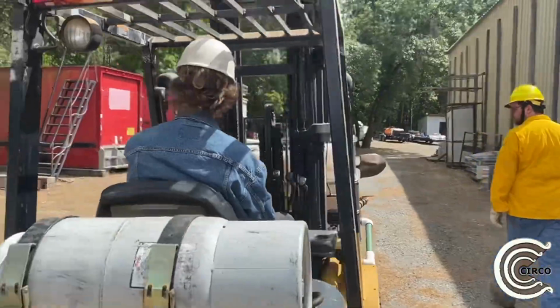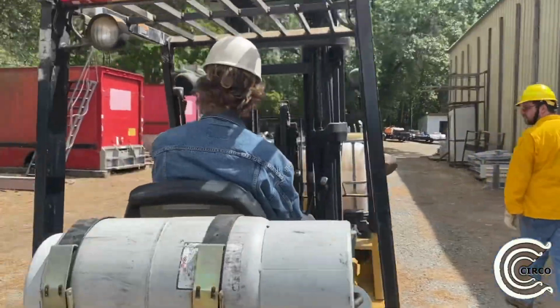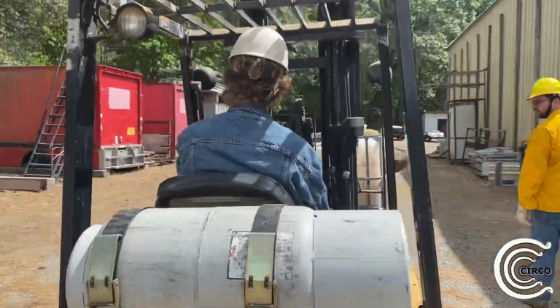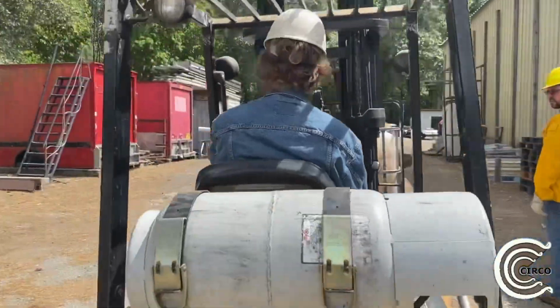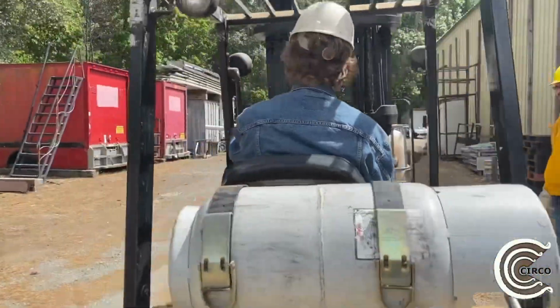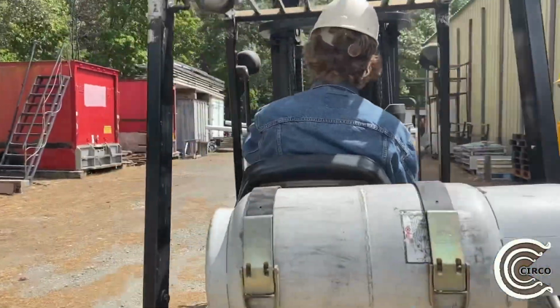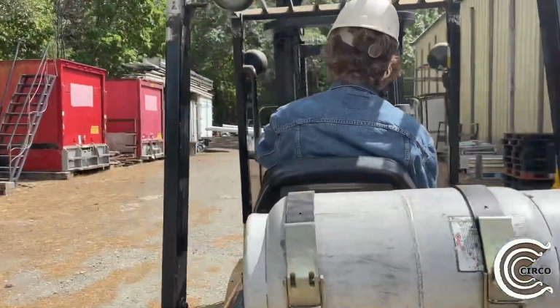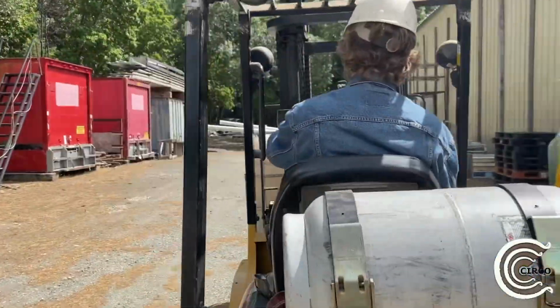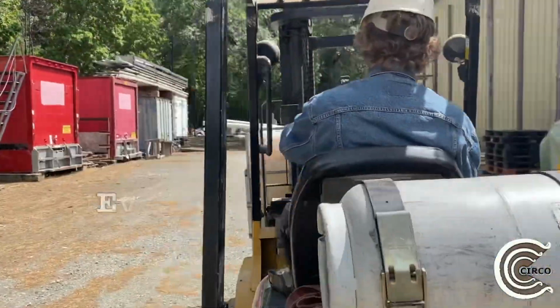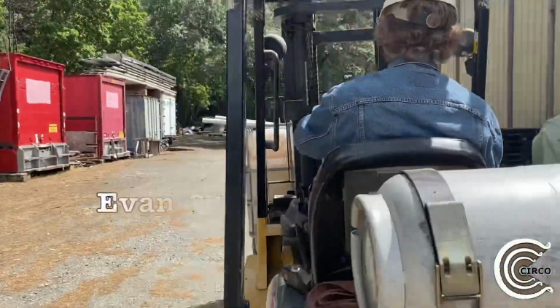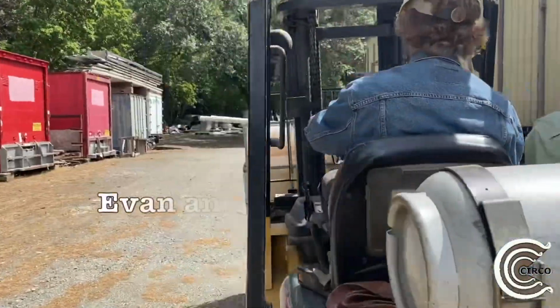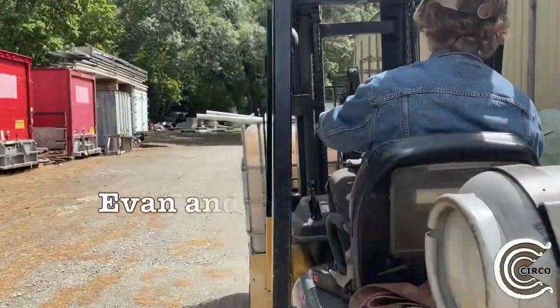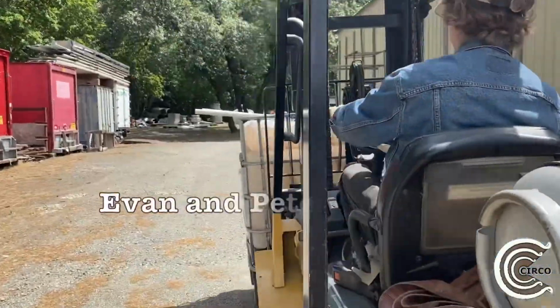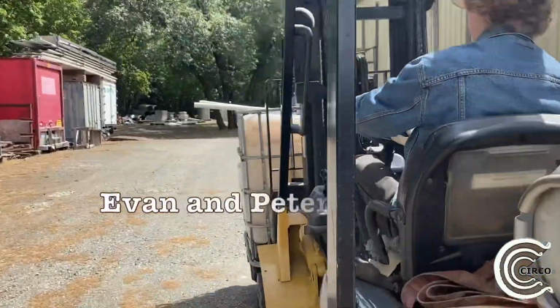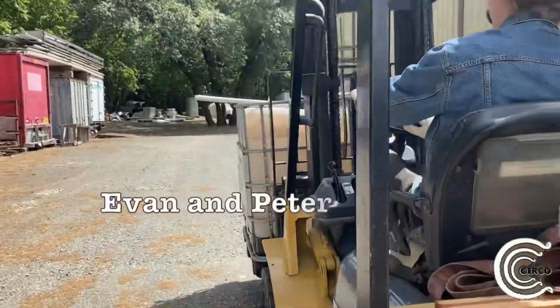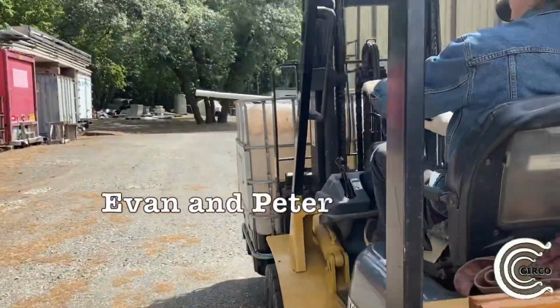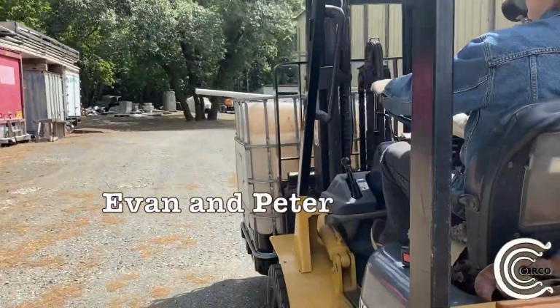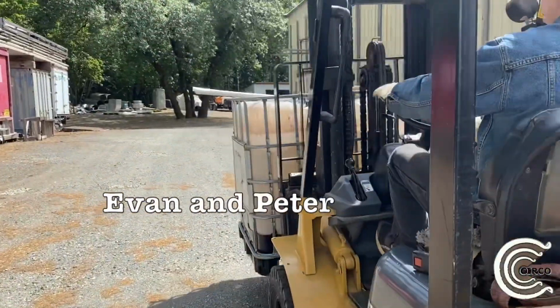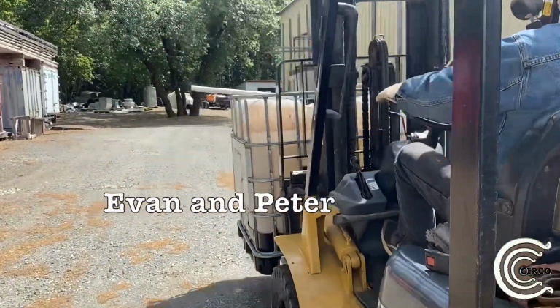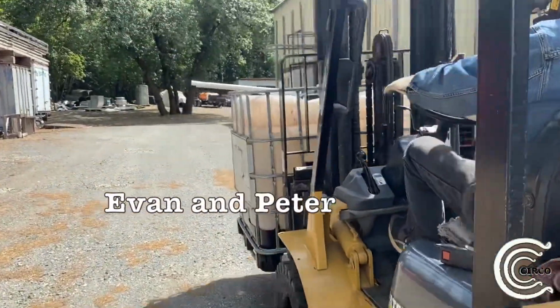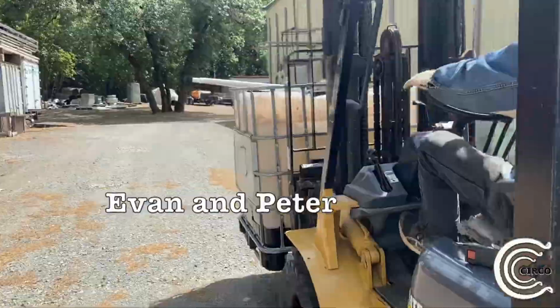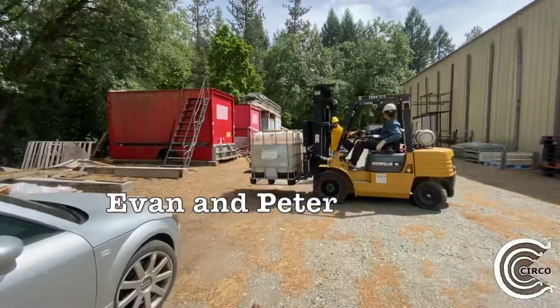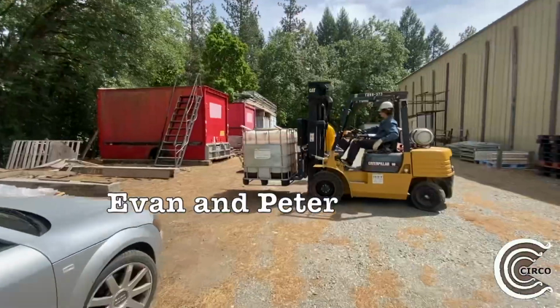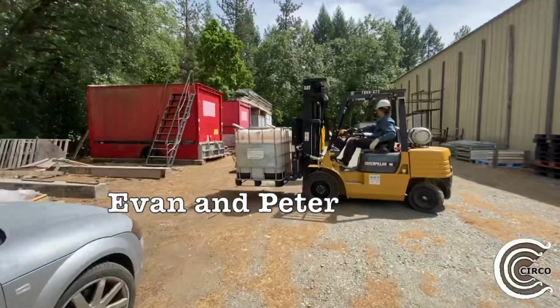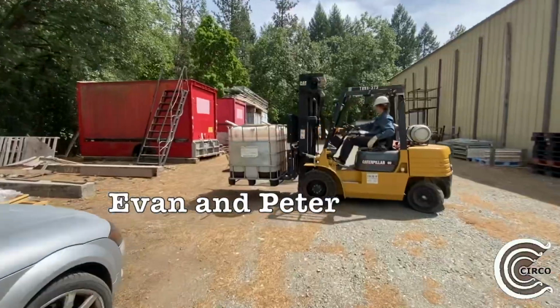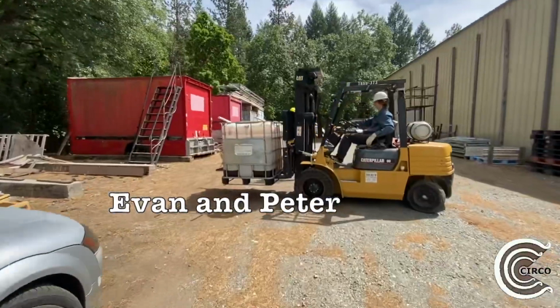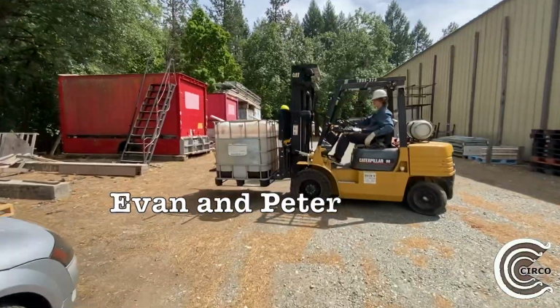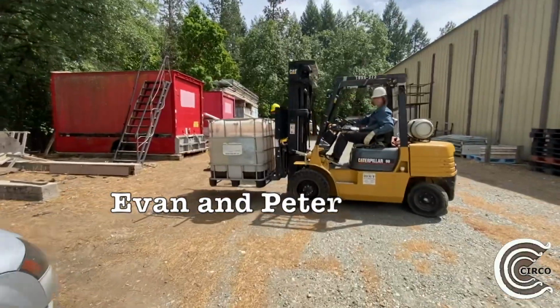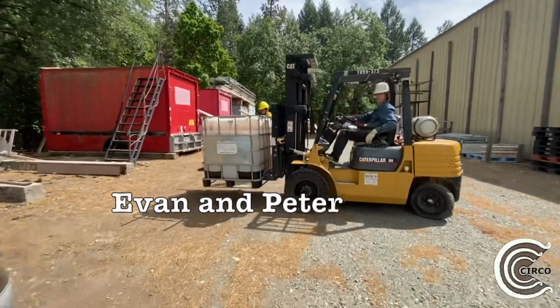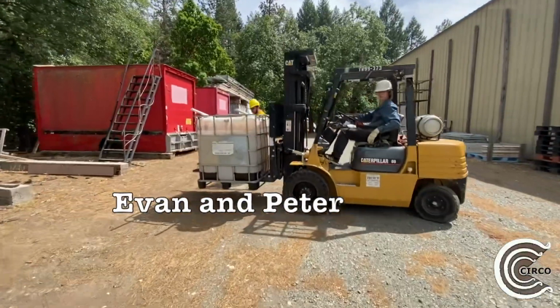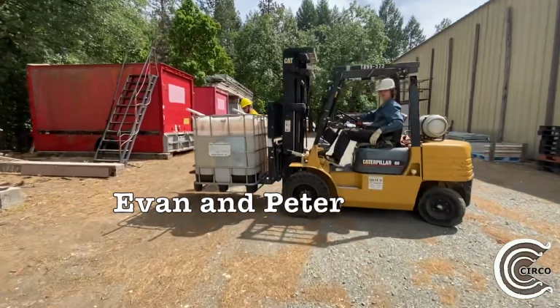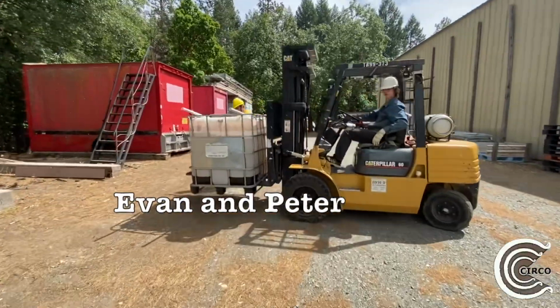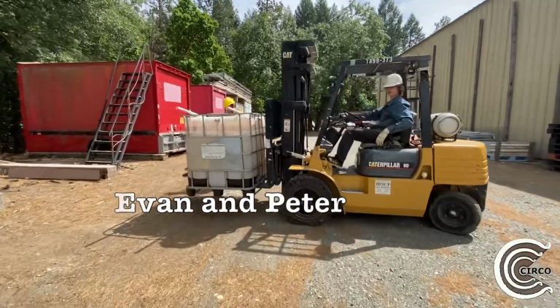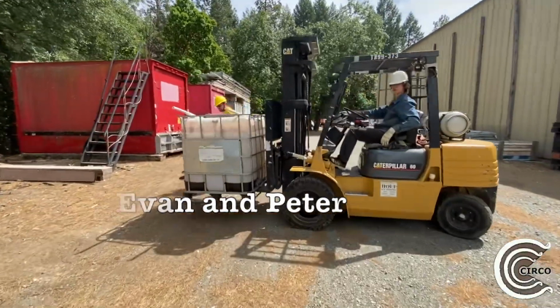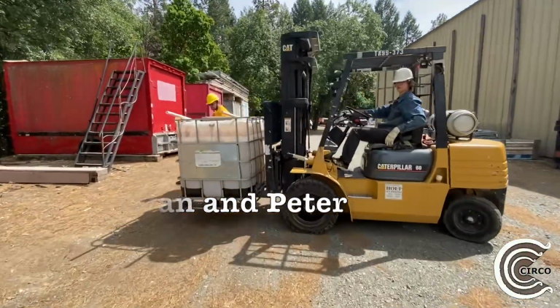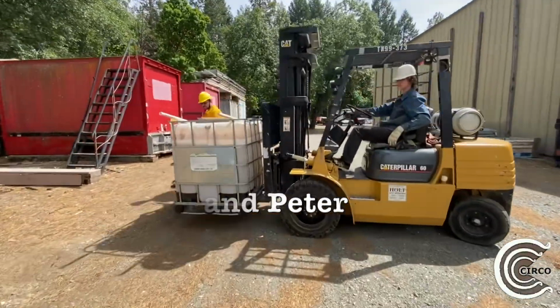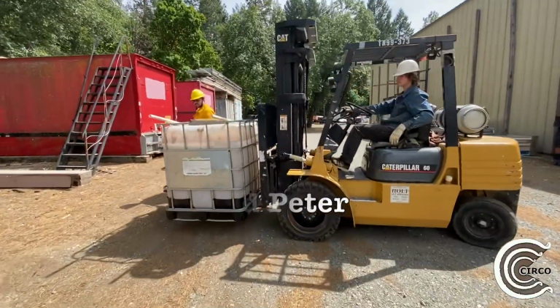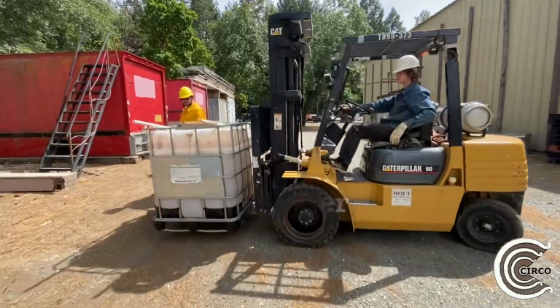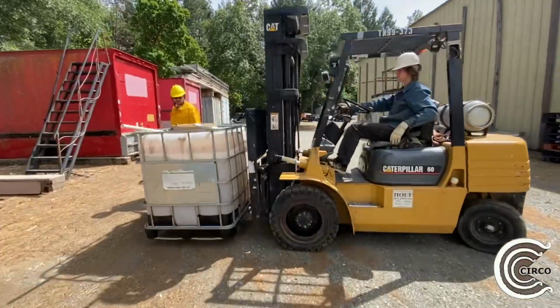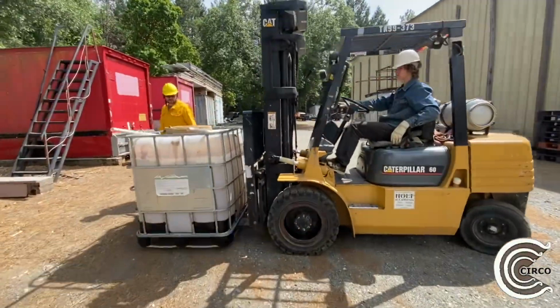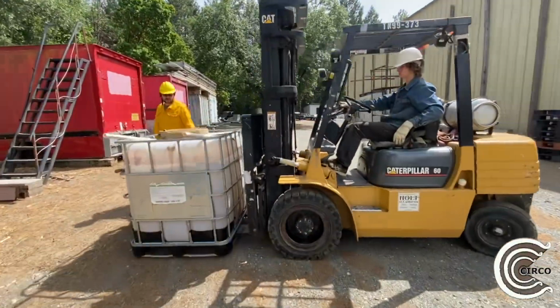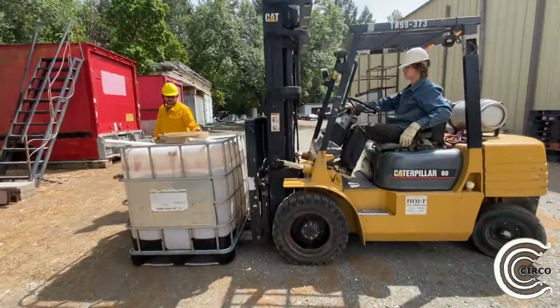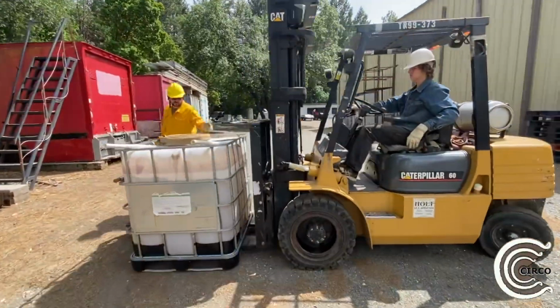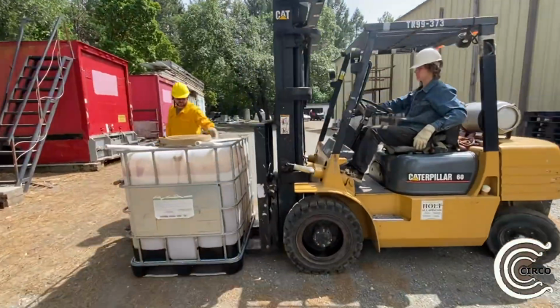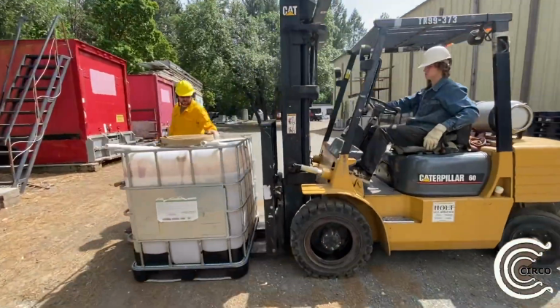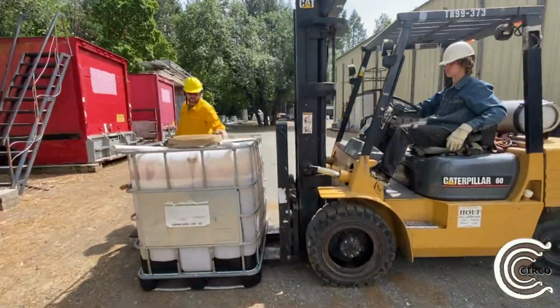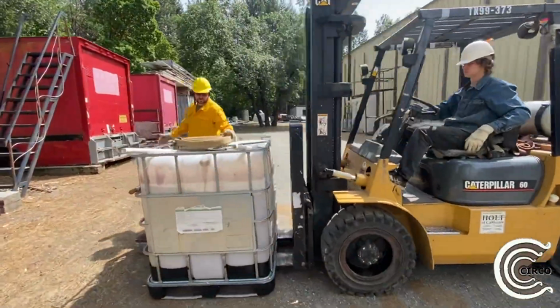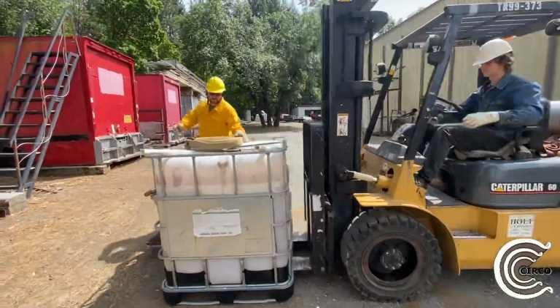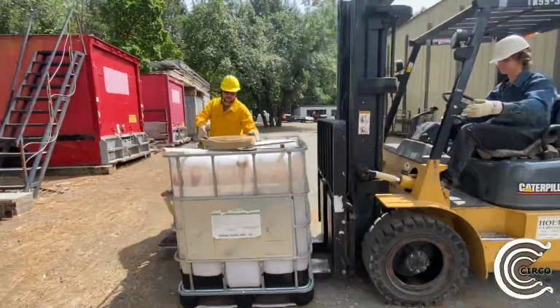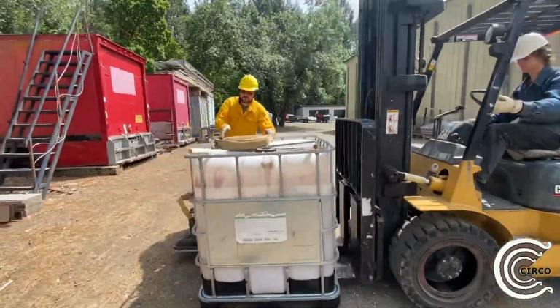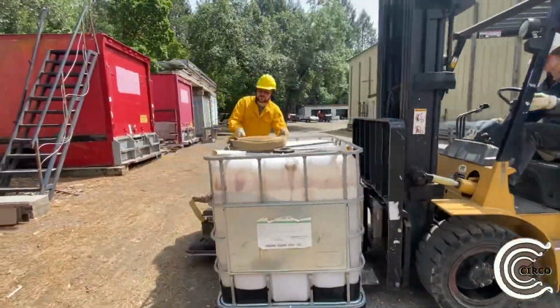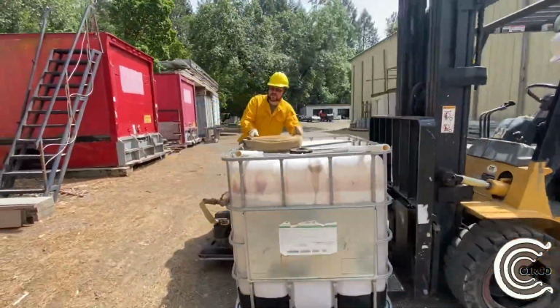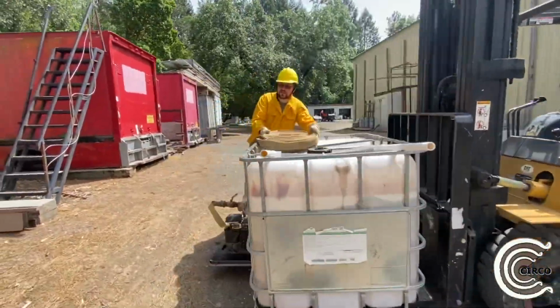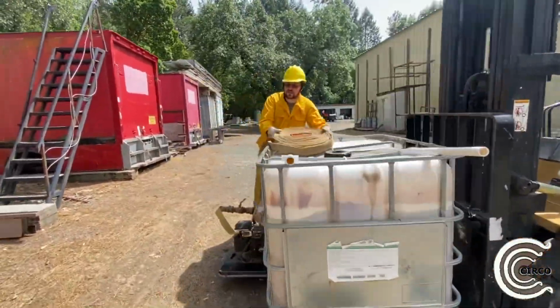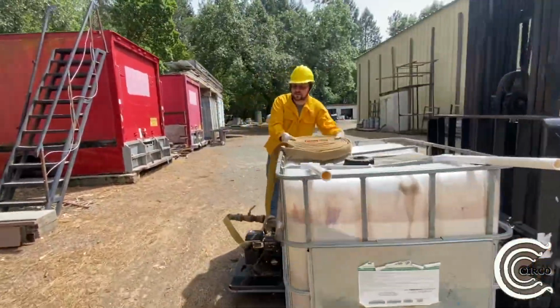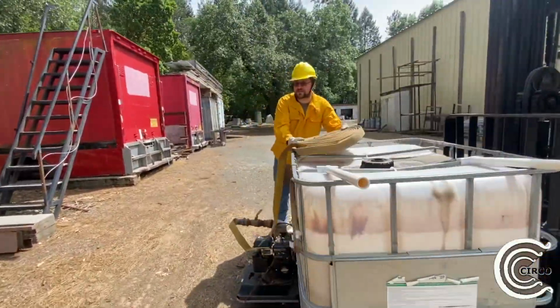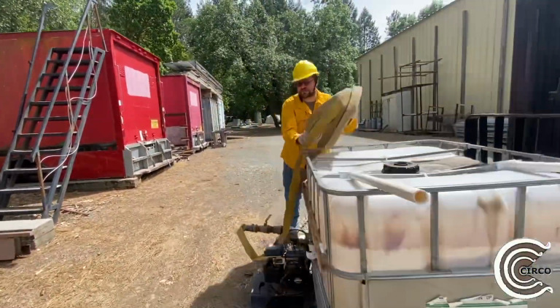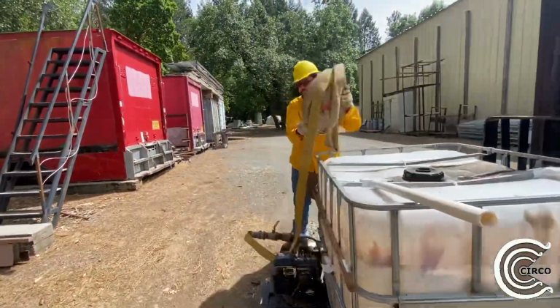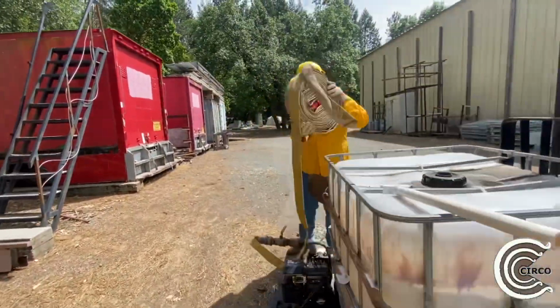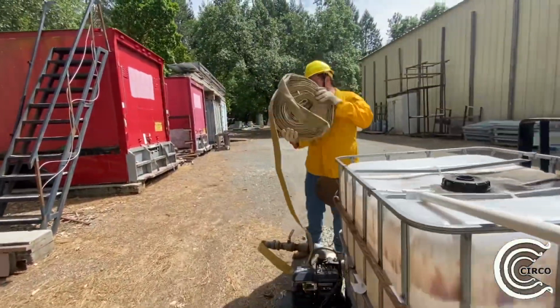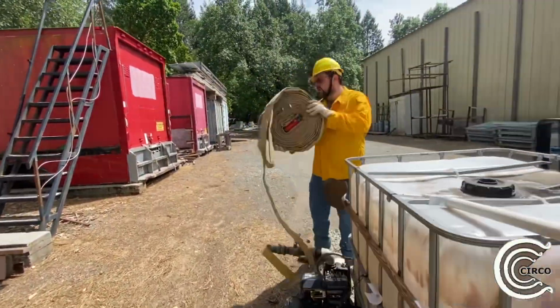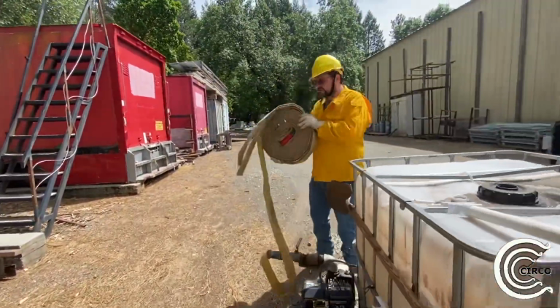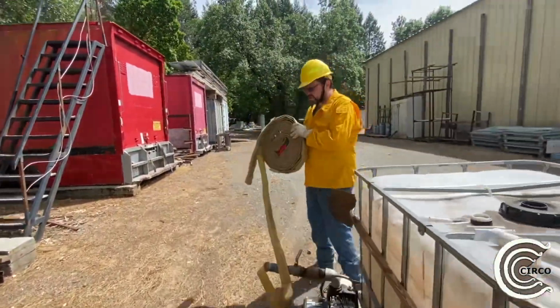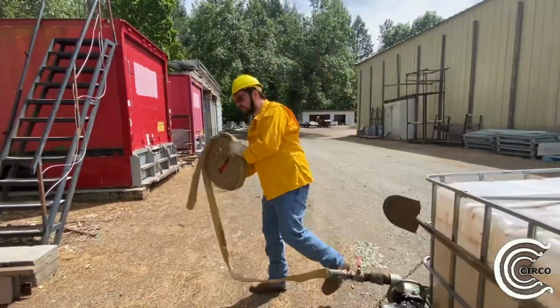These are two of our employees, Evan and Peter. This is their first time operating on the forklift fire truck — let's see how they do.